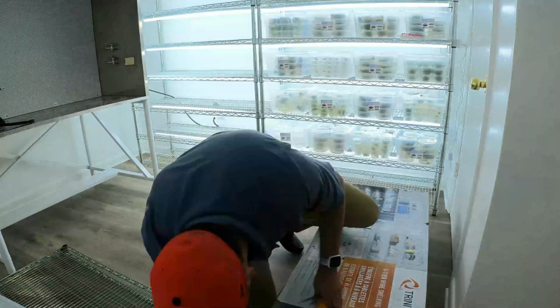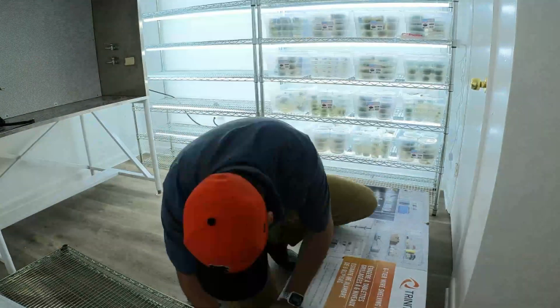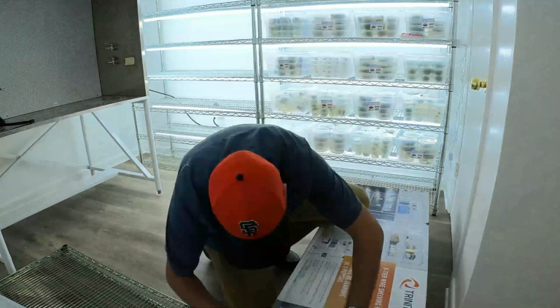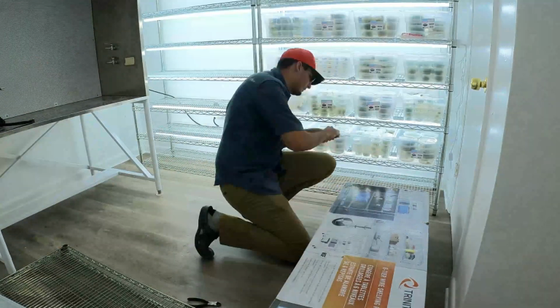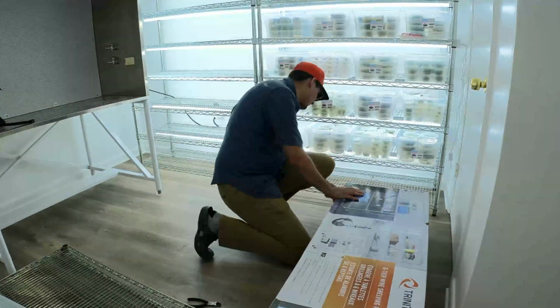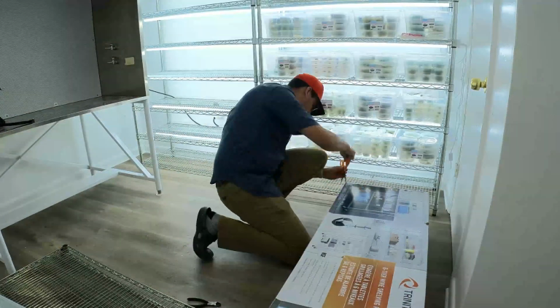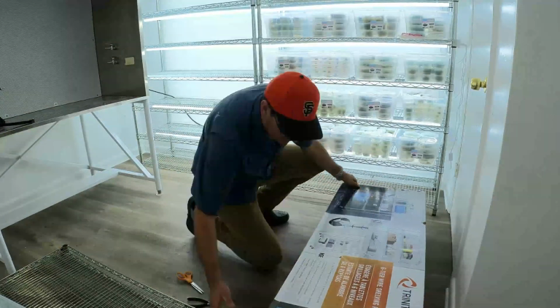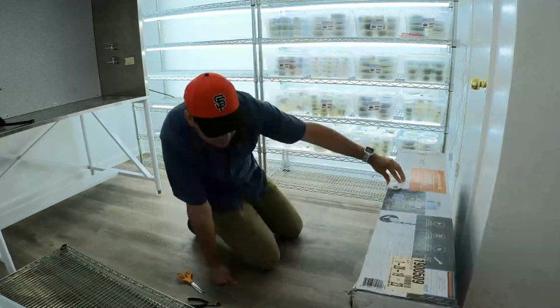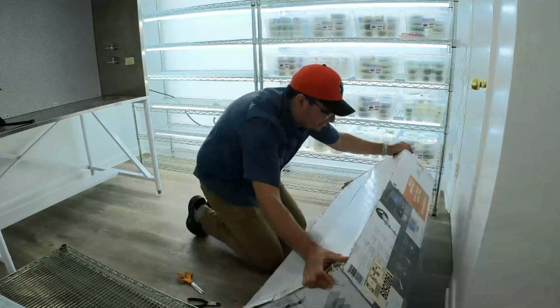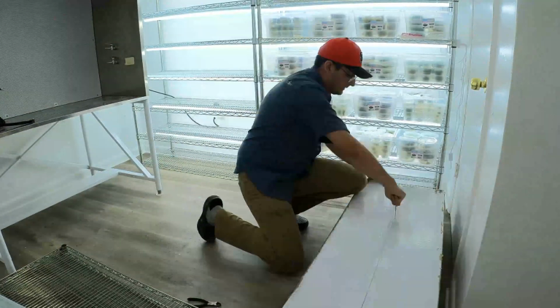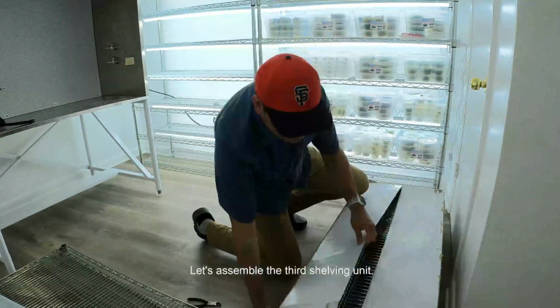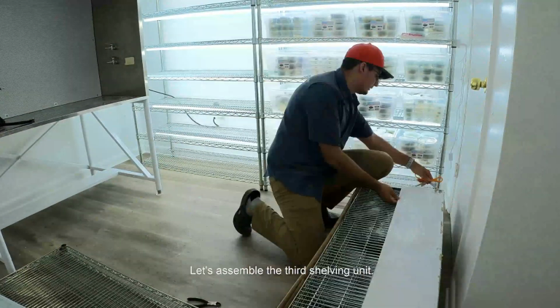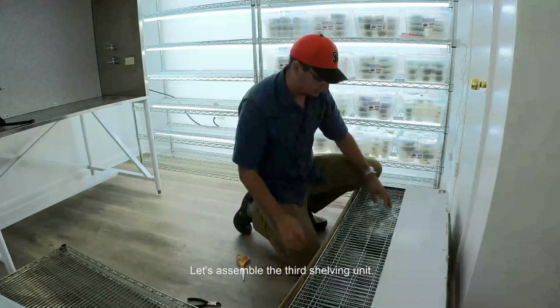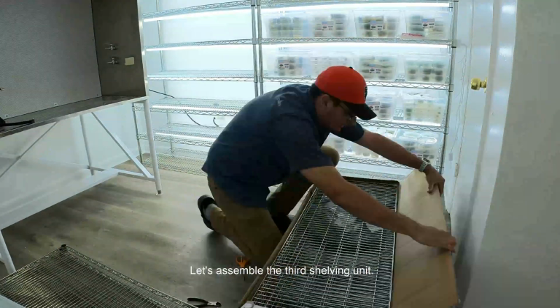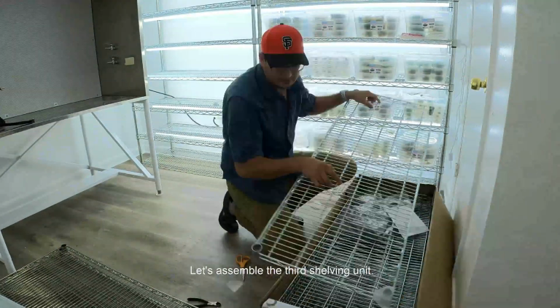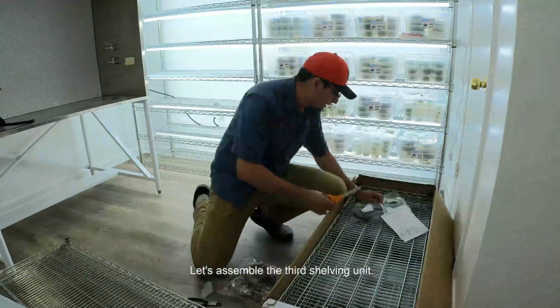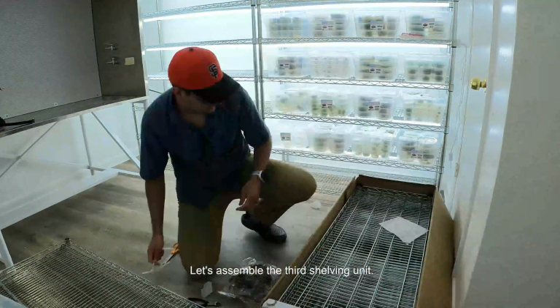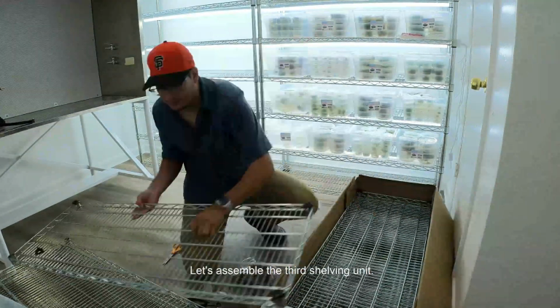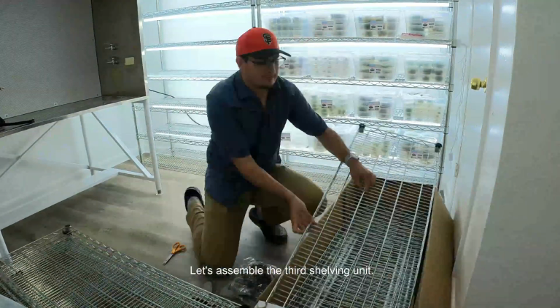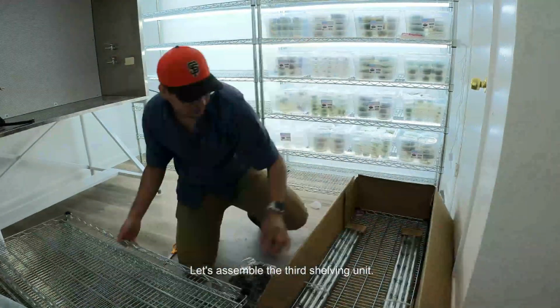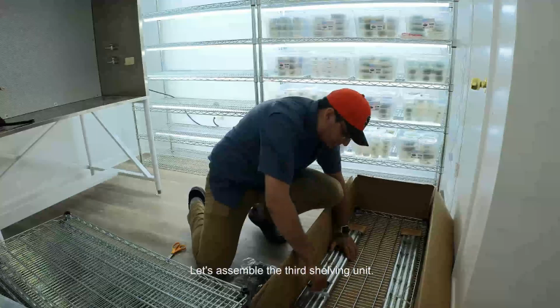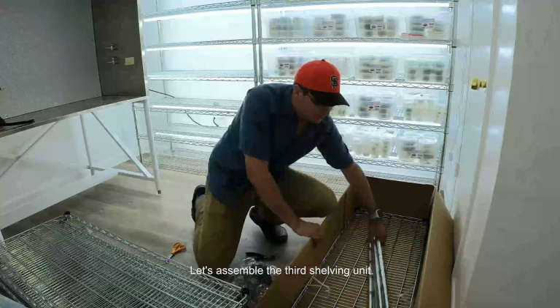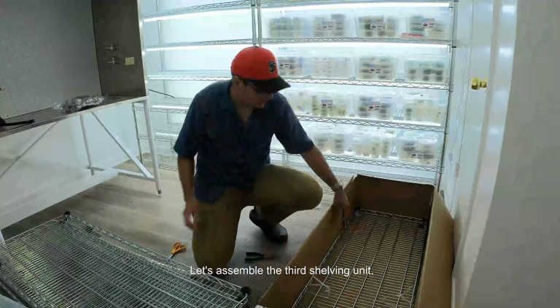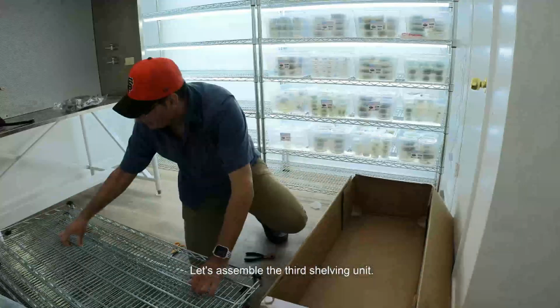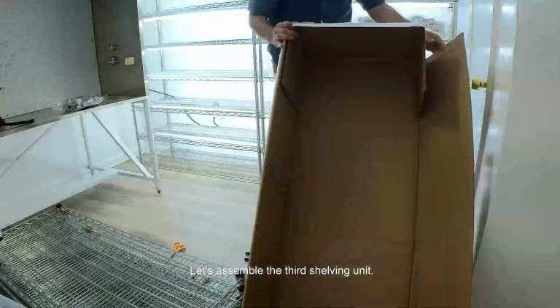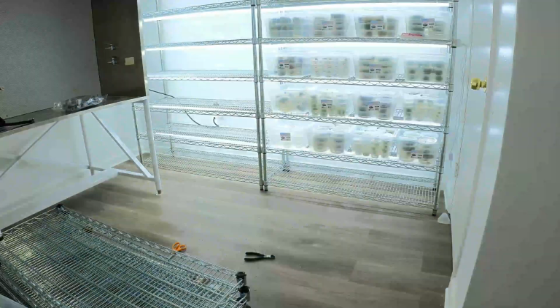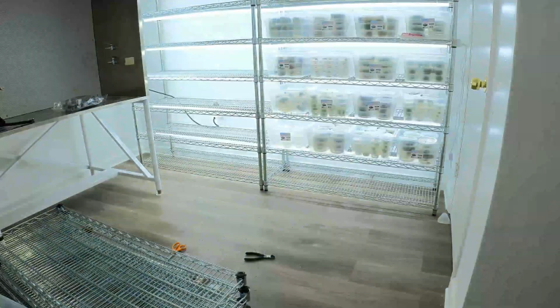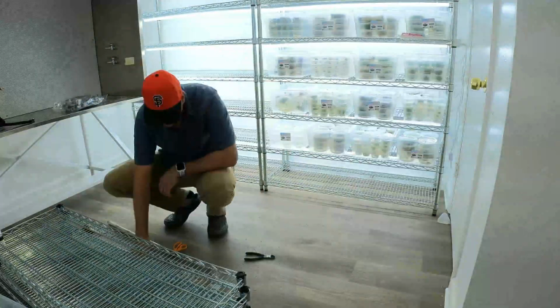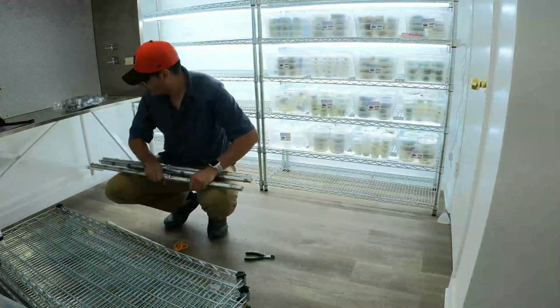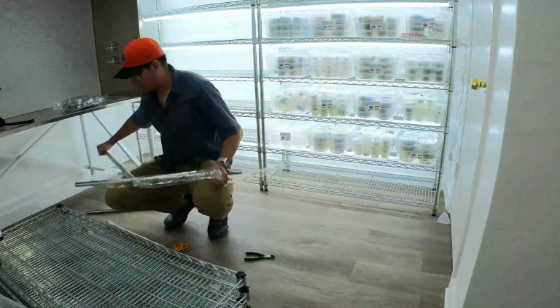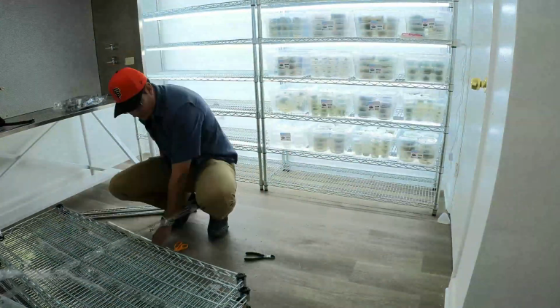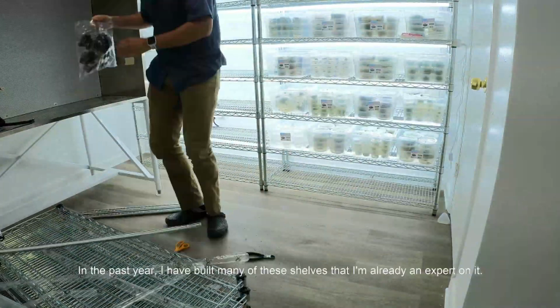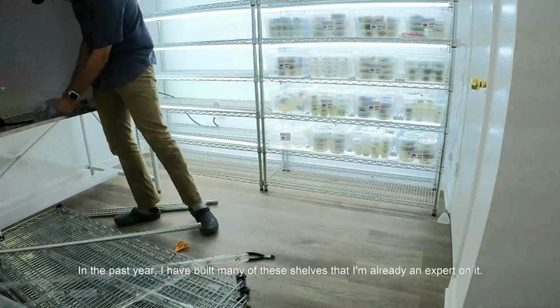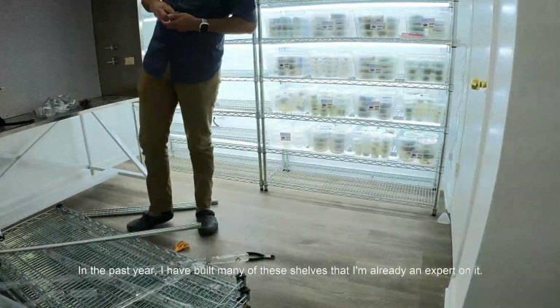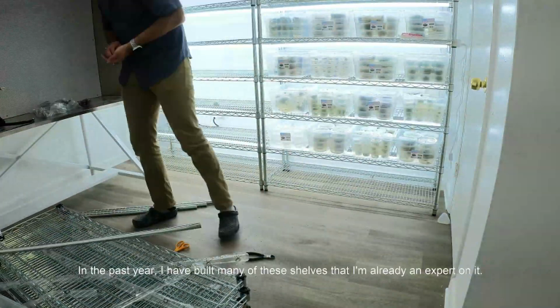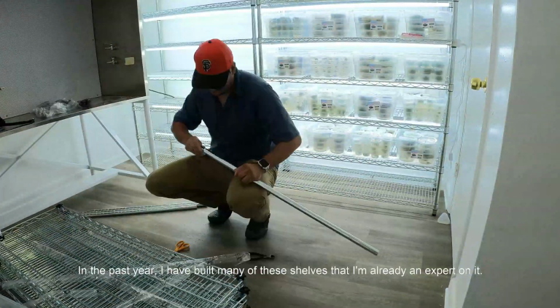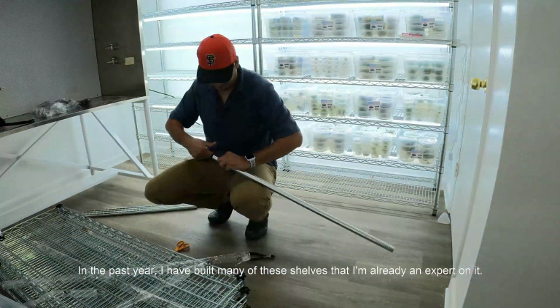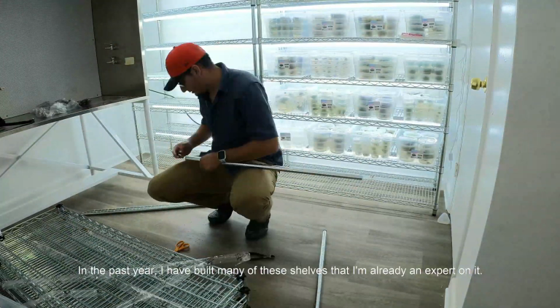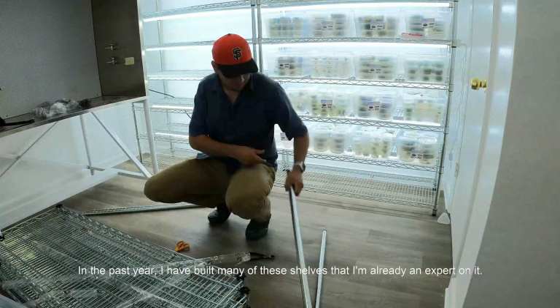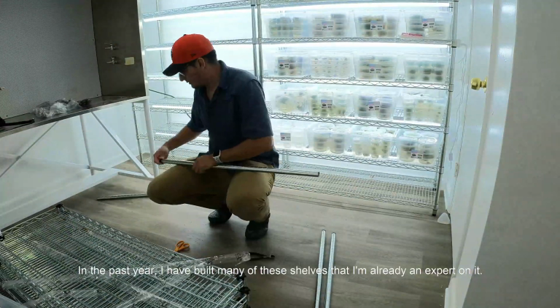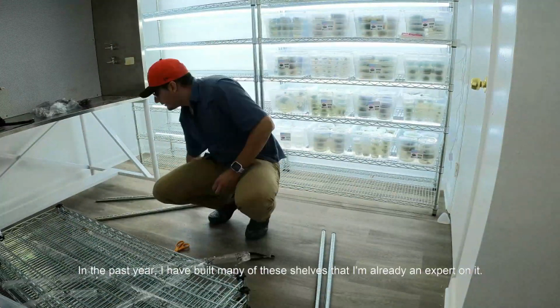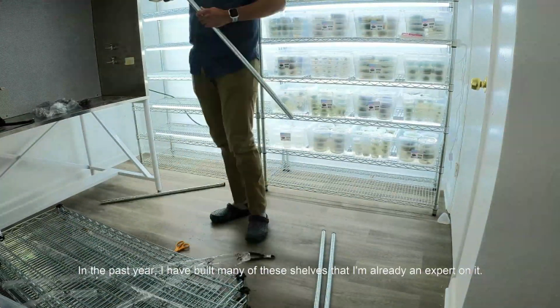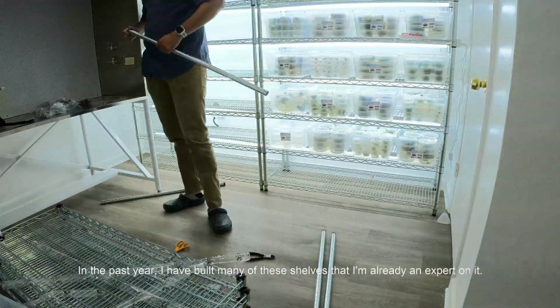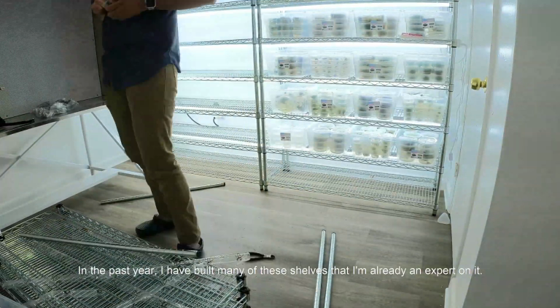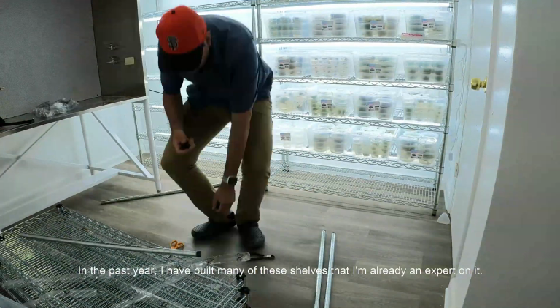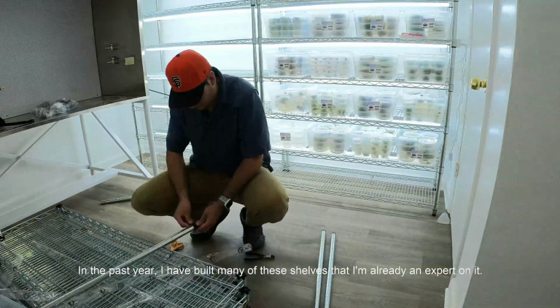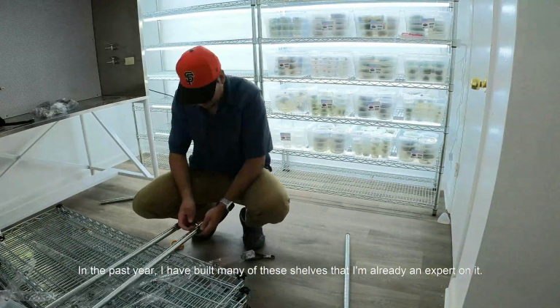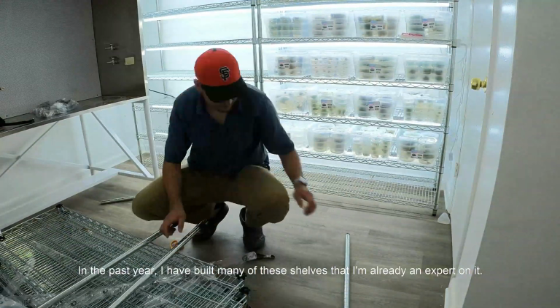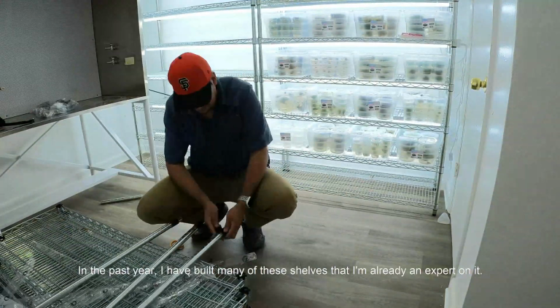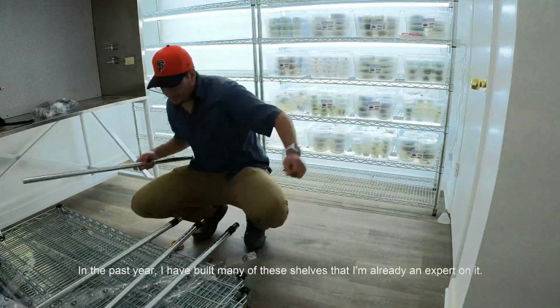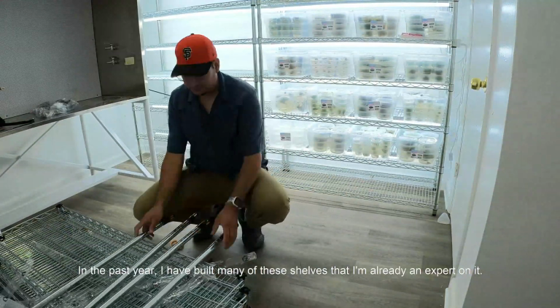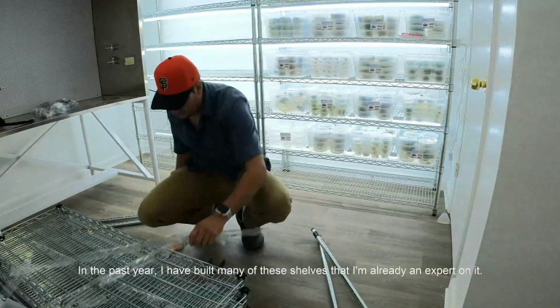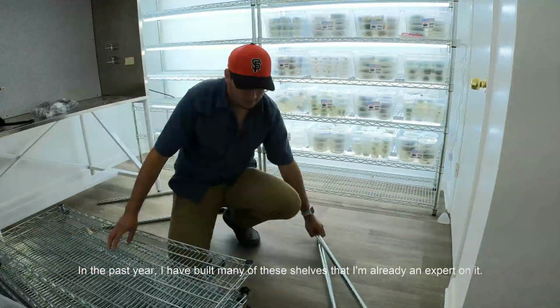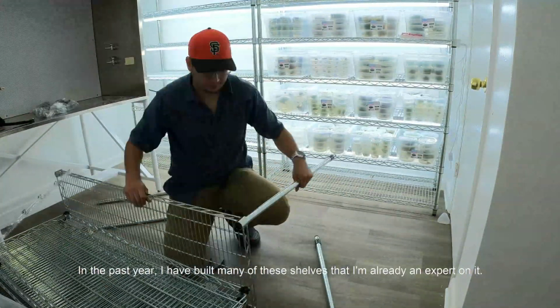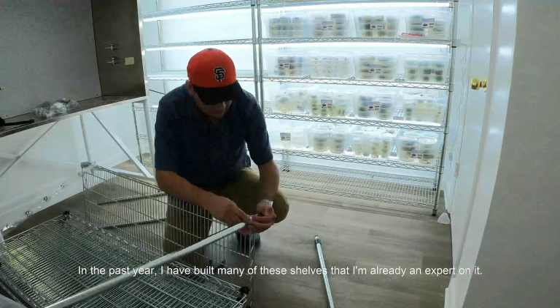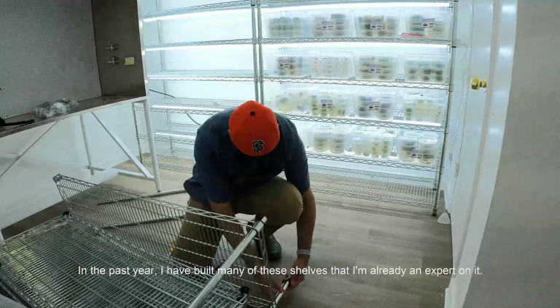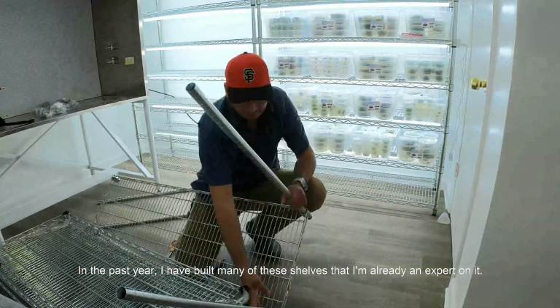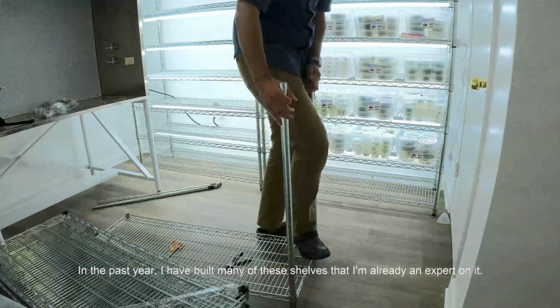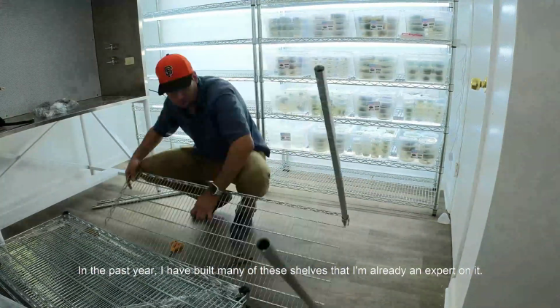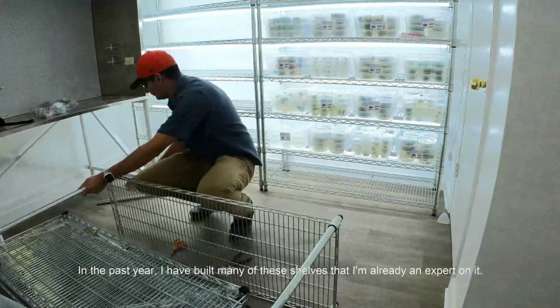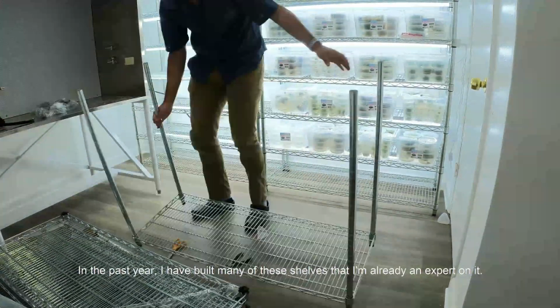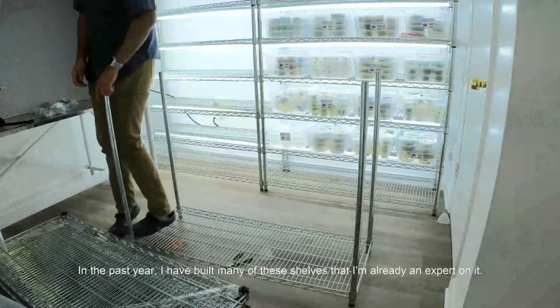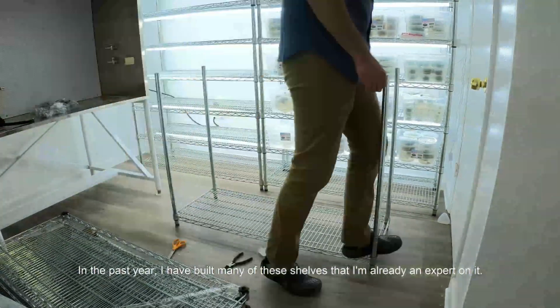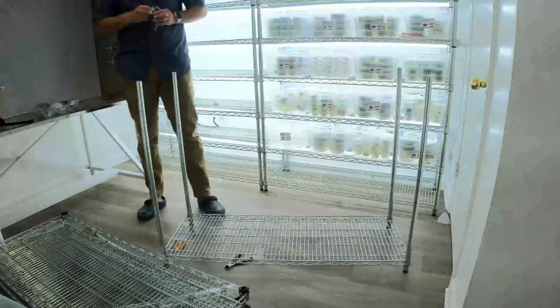Now assembling the shelving unit. In the past year I have built many of these shelves so I'm already an expert on it.